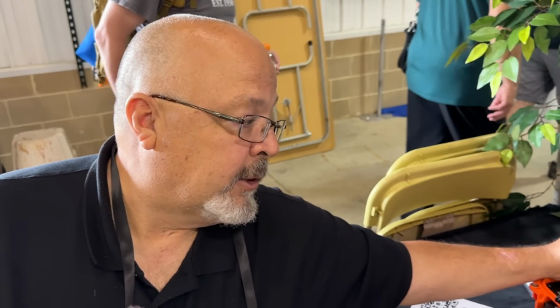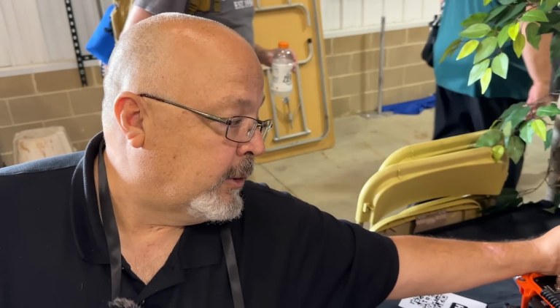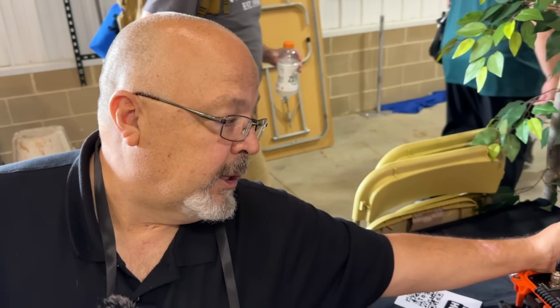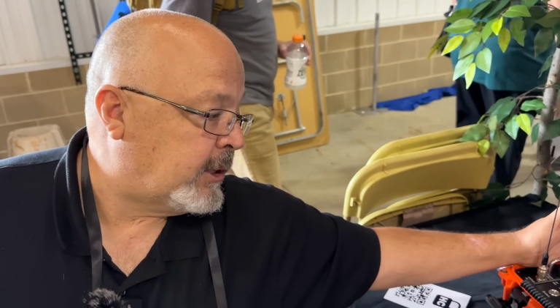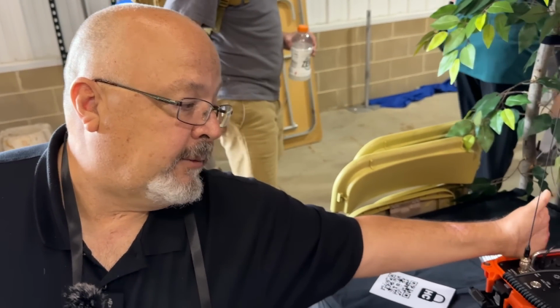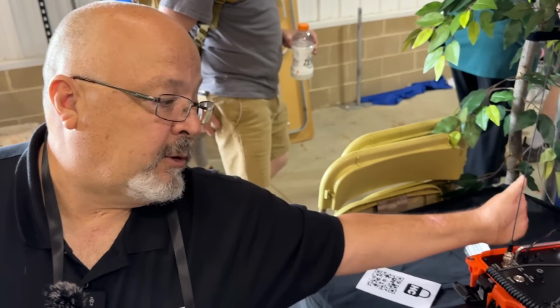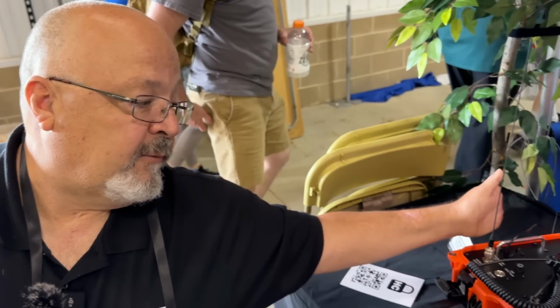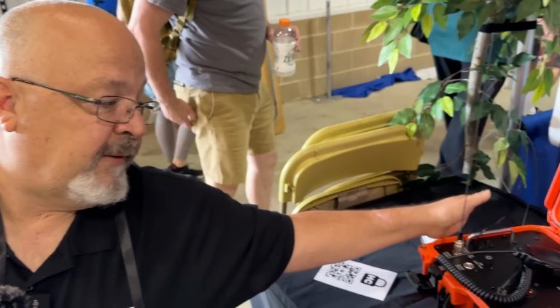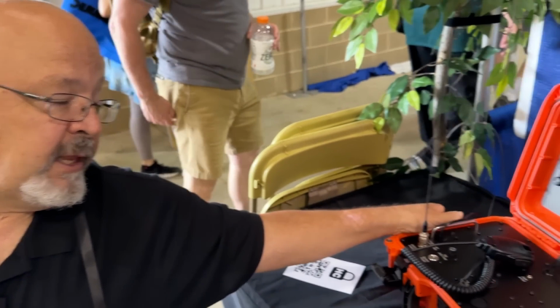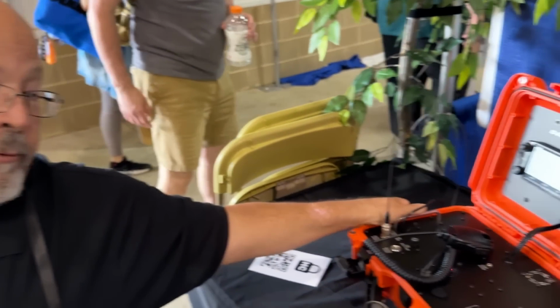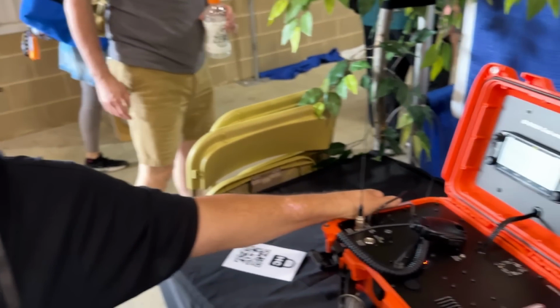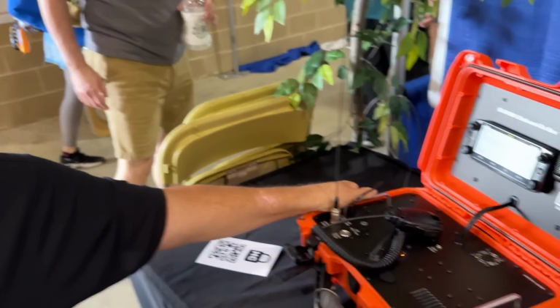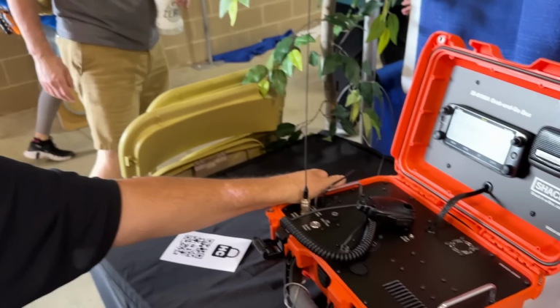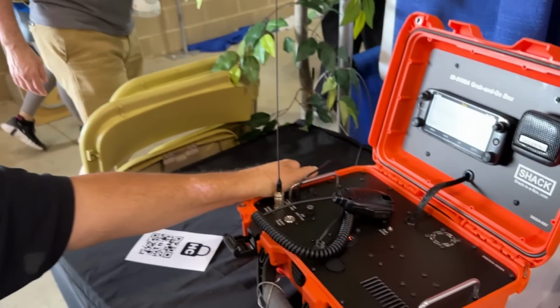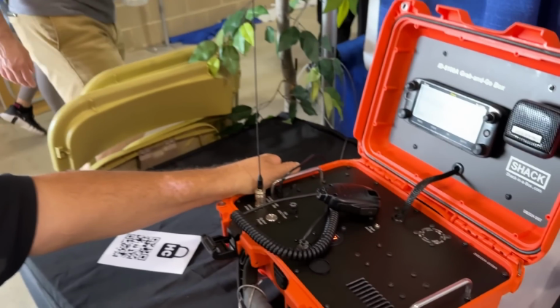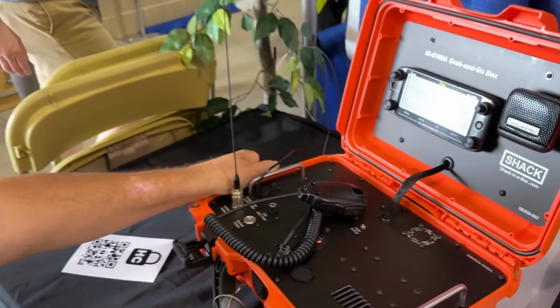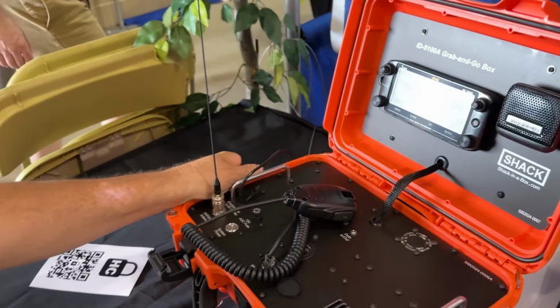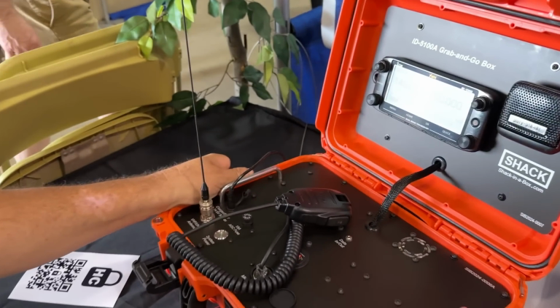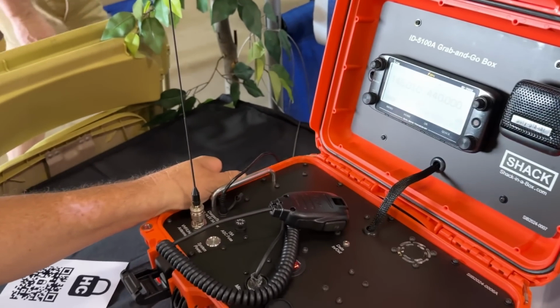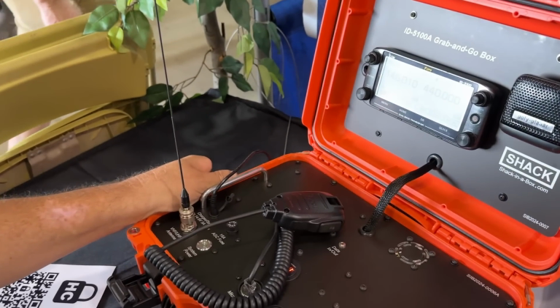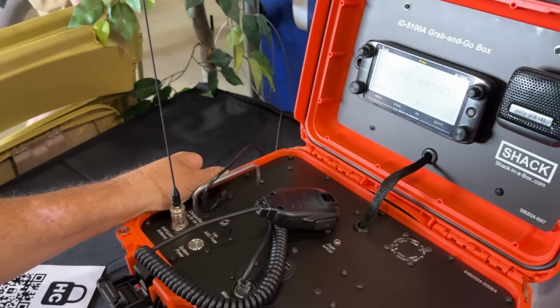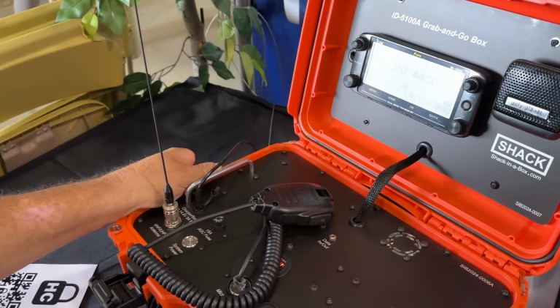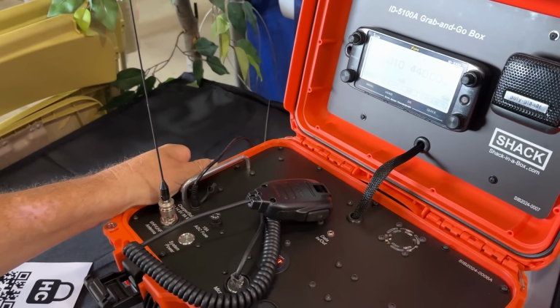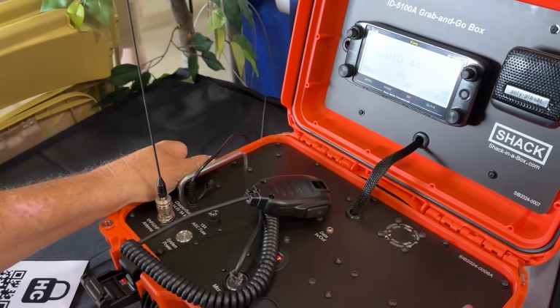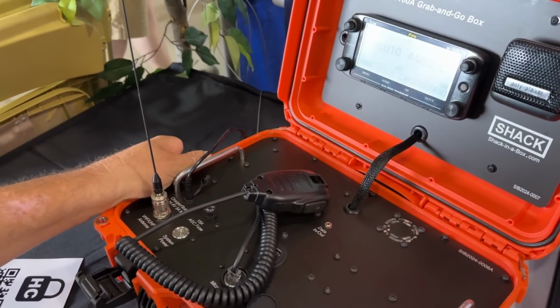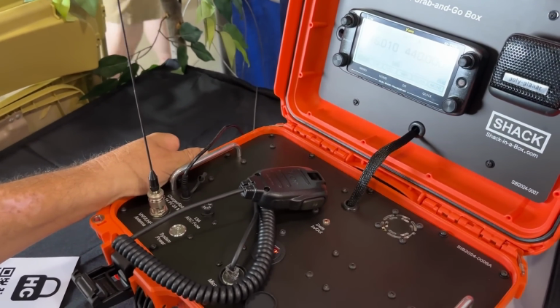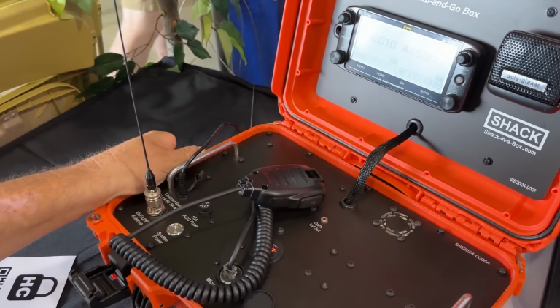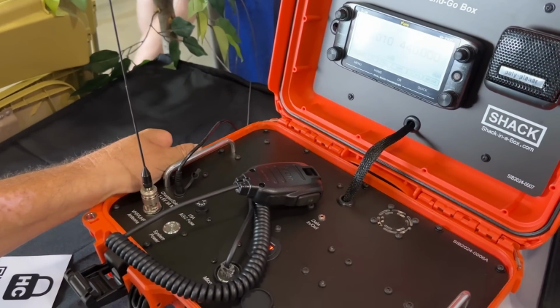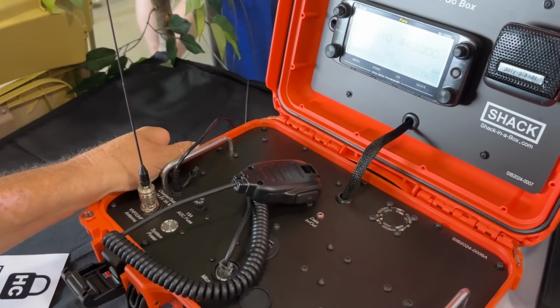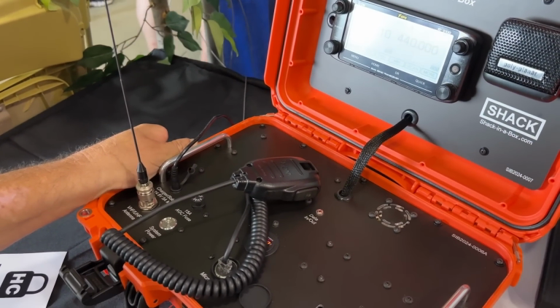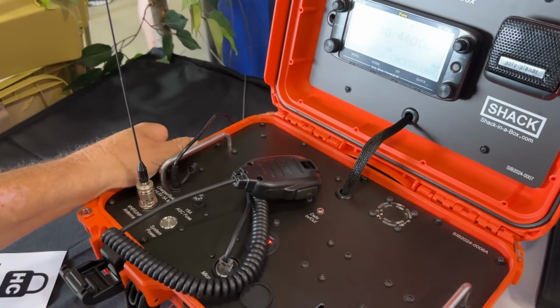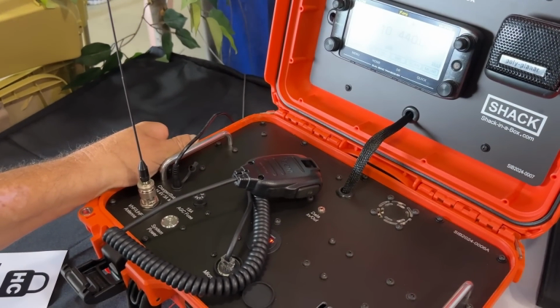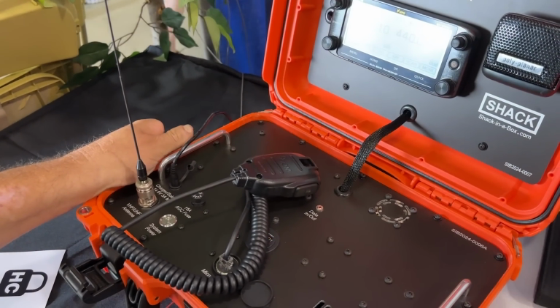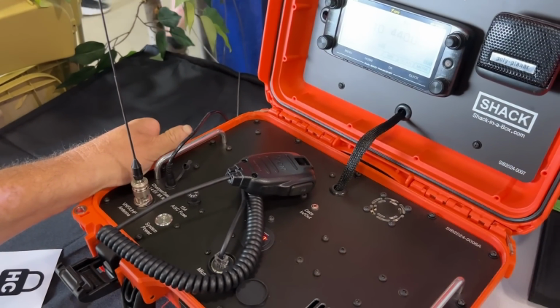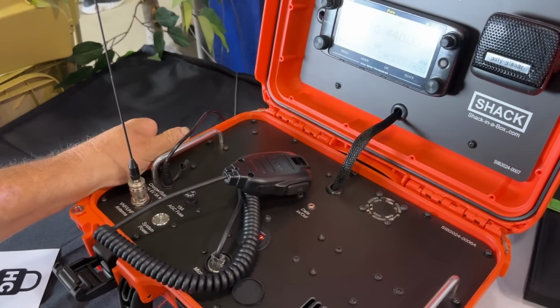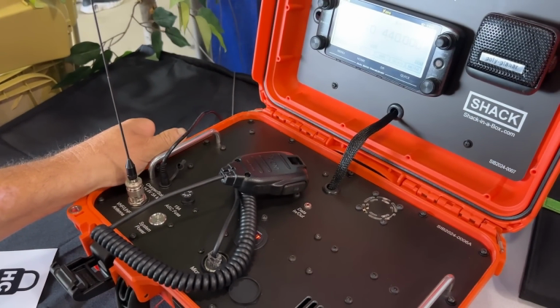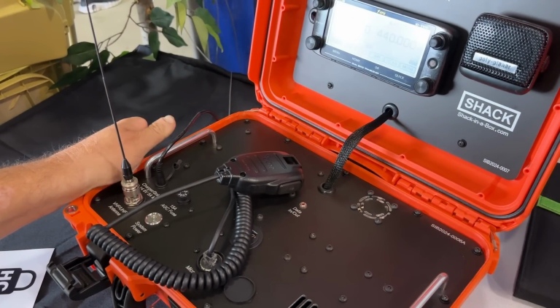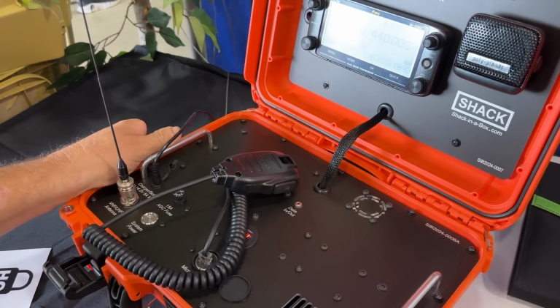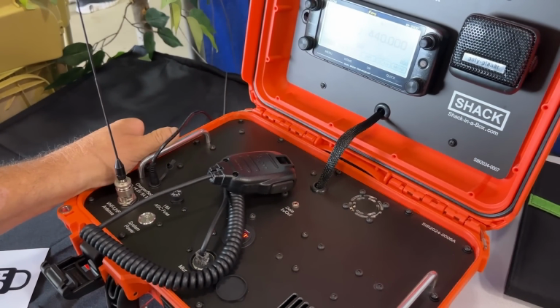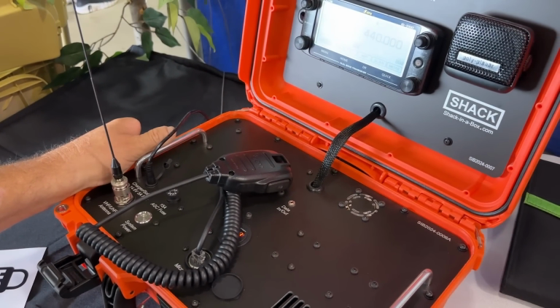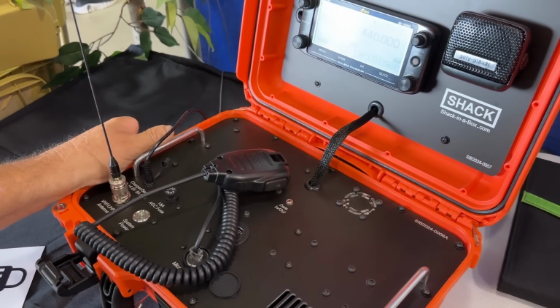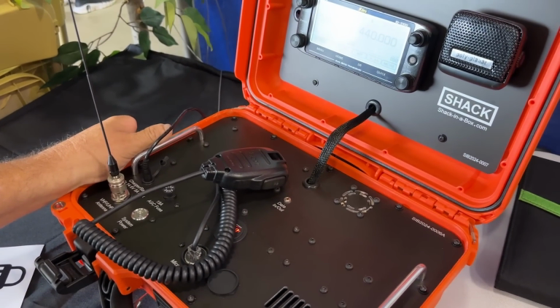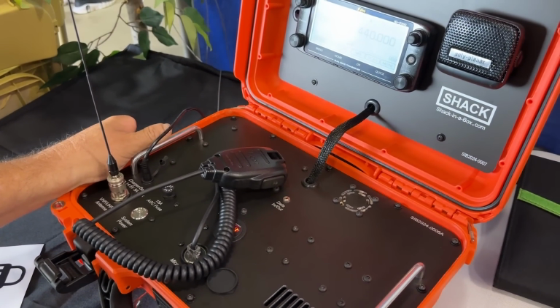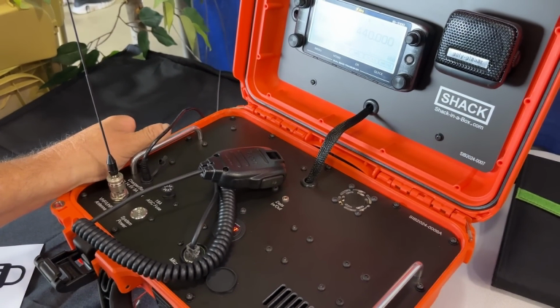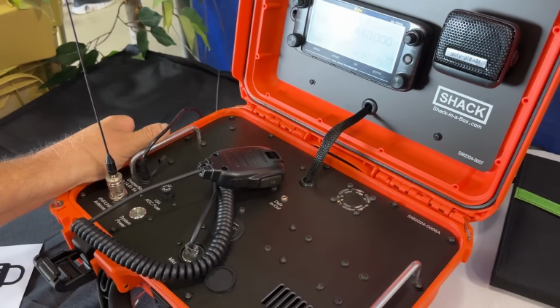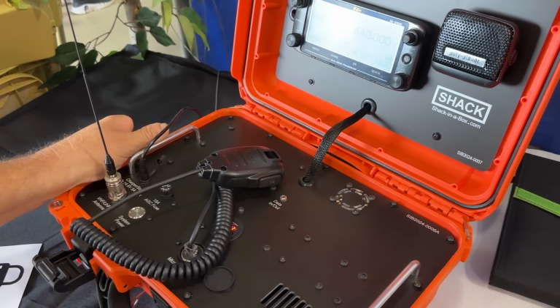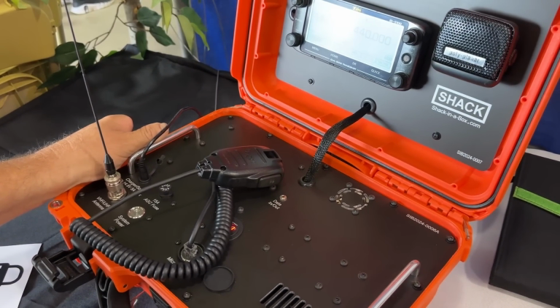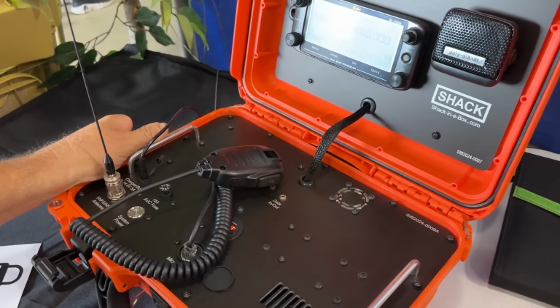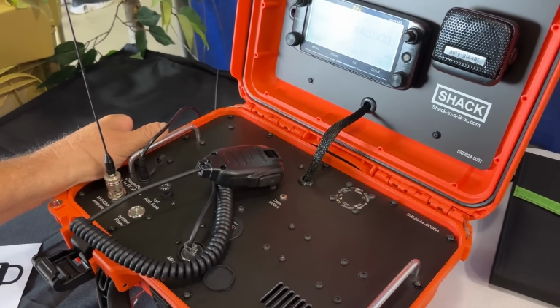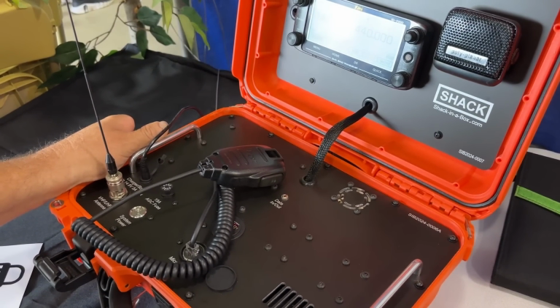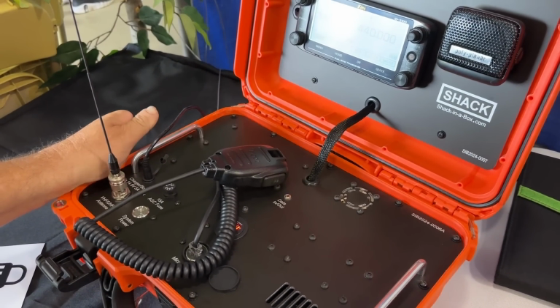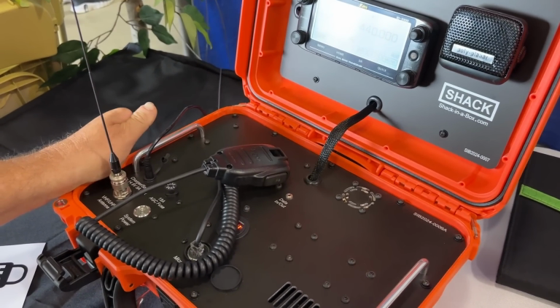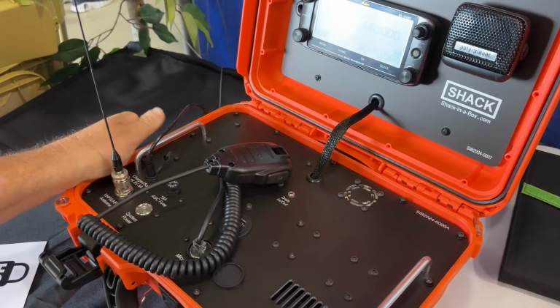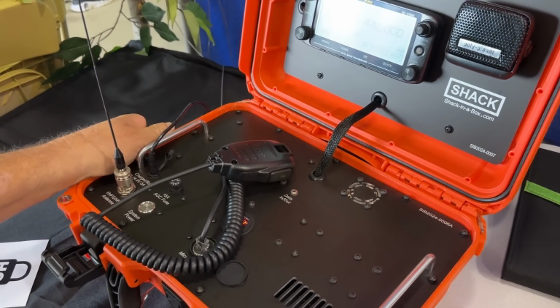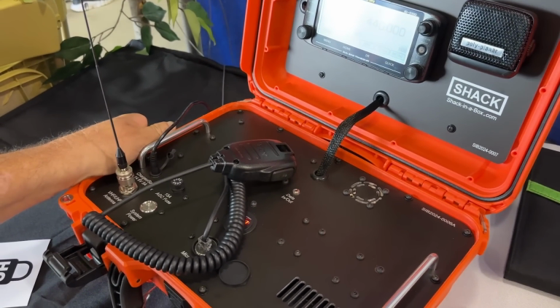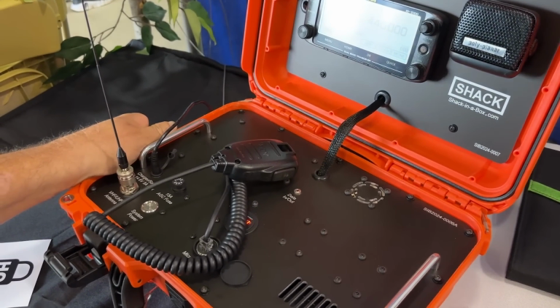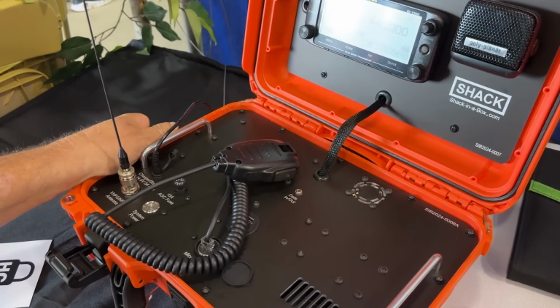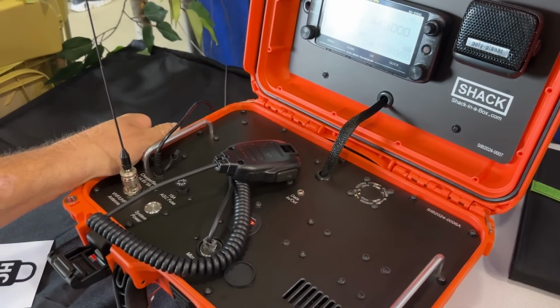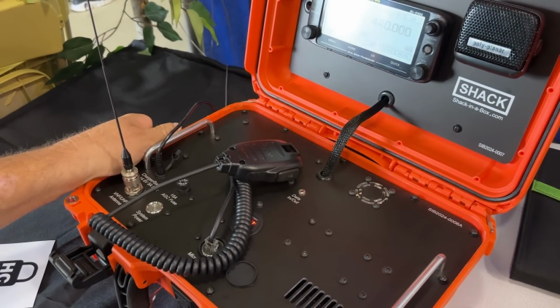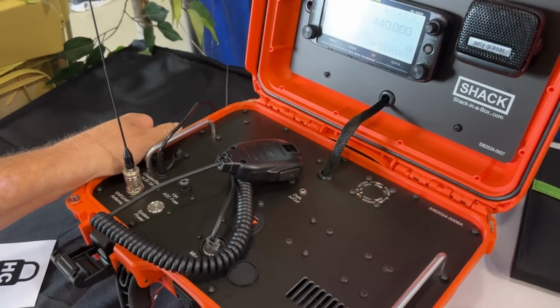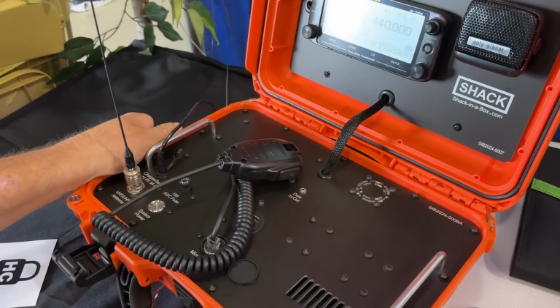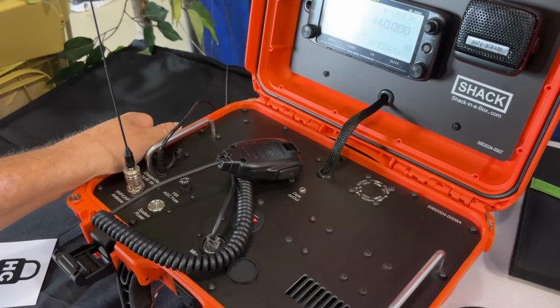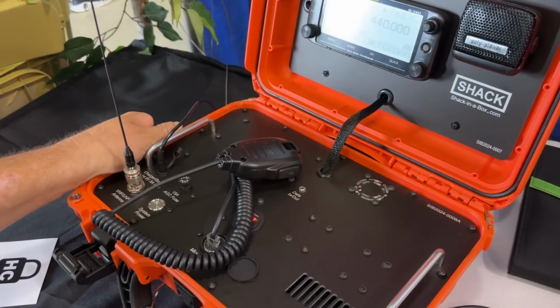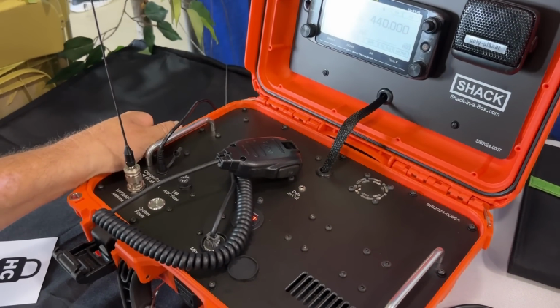The box gives you 50 watts out on VHF and 35 watts out on UHF, and it'll do D-STAR and FM.